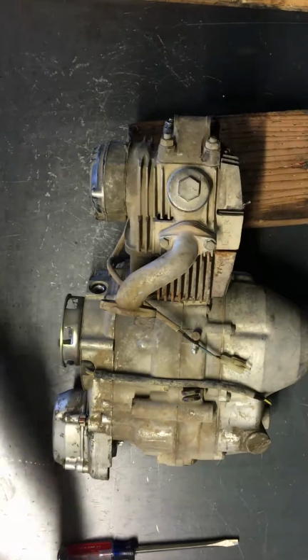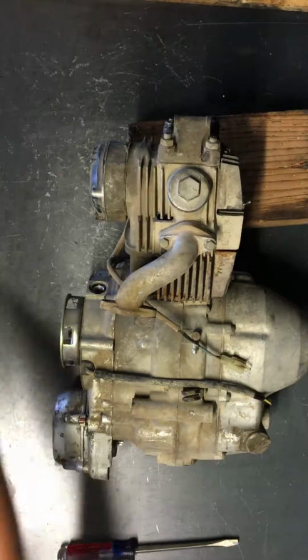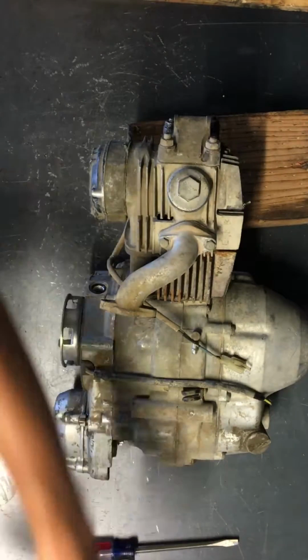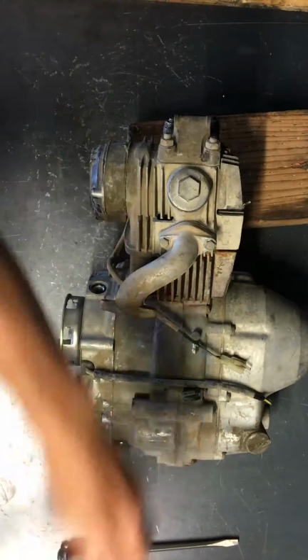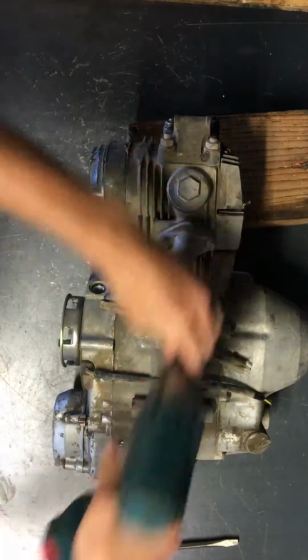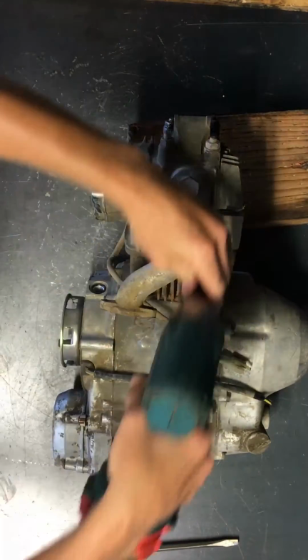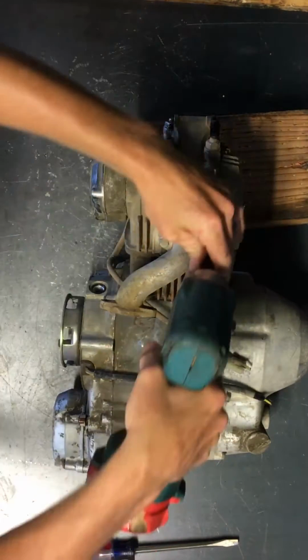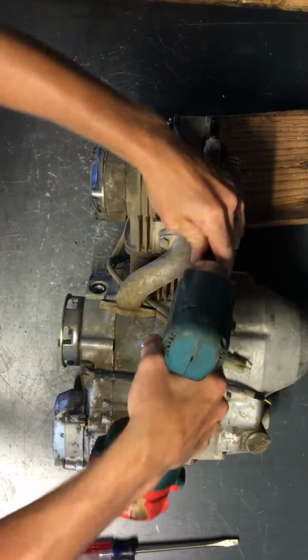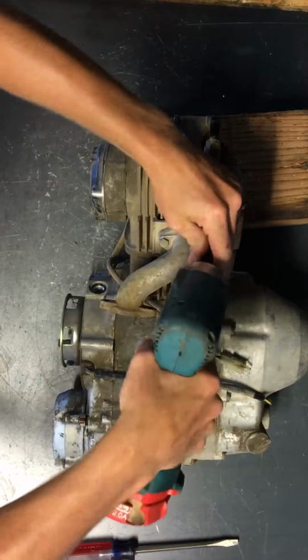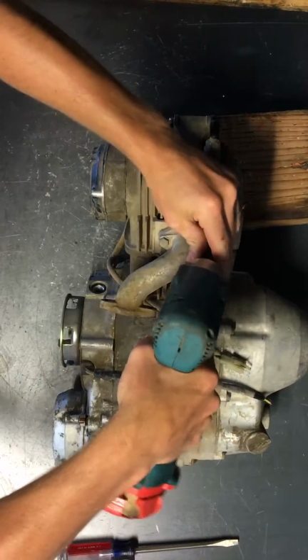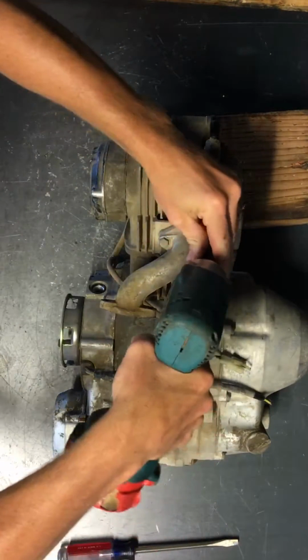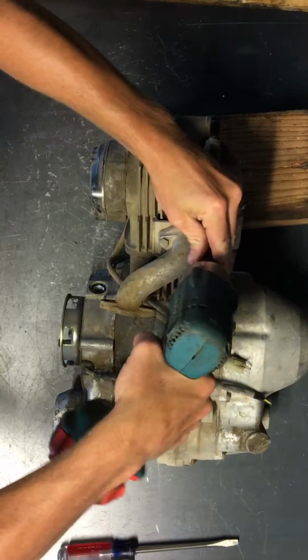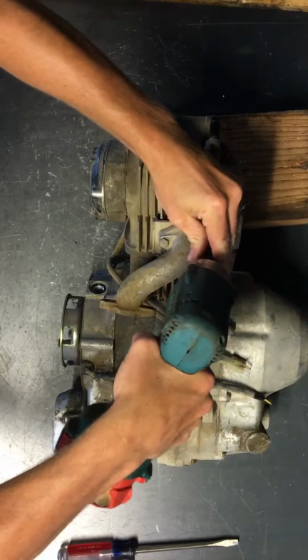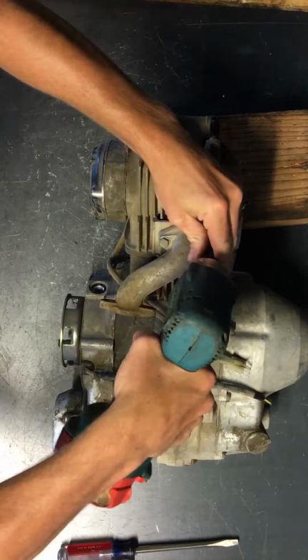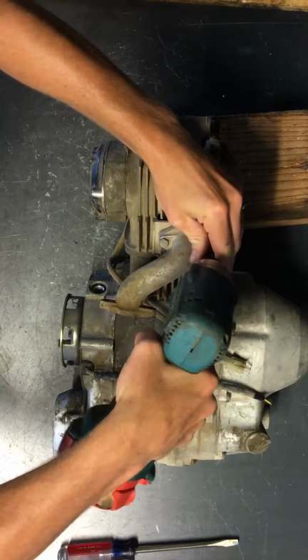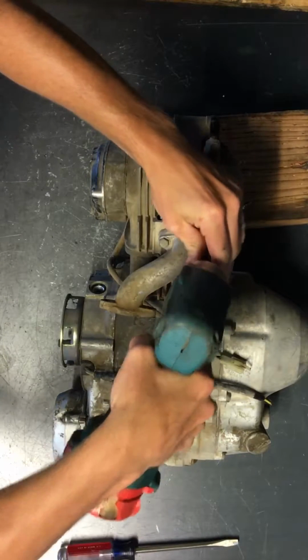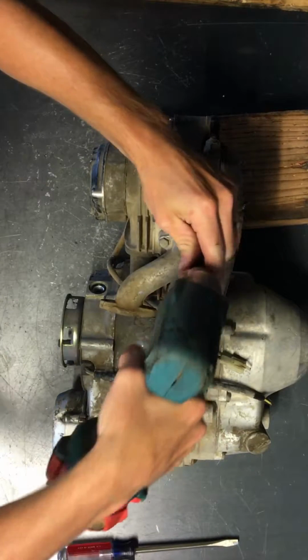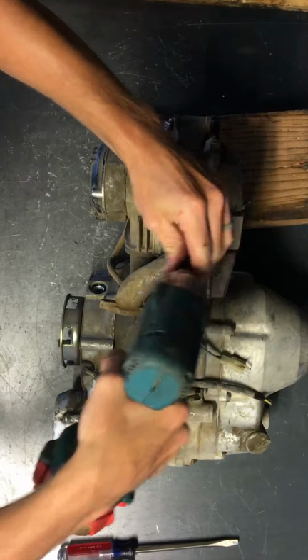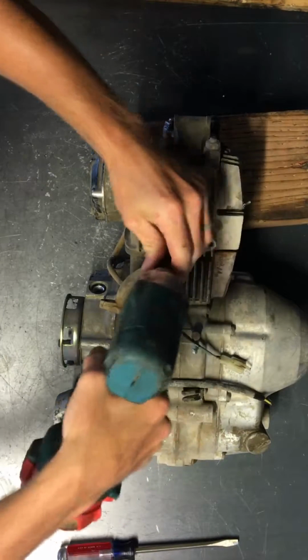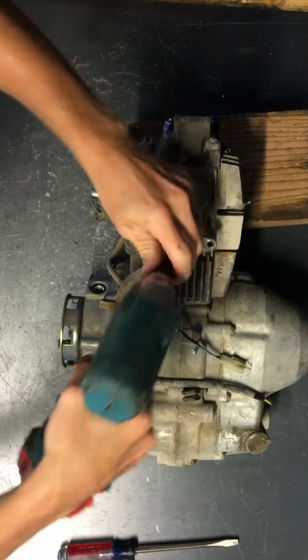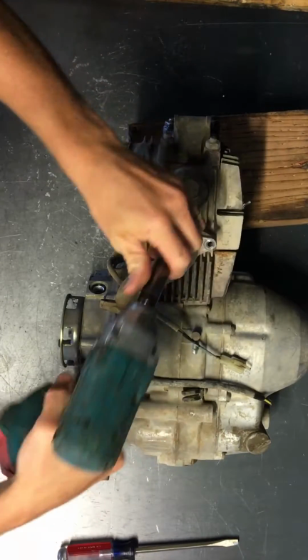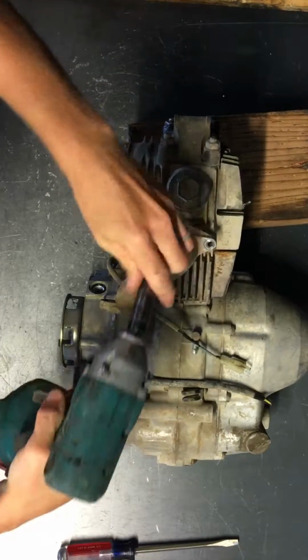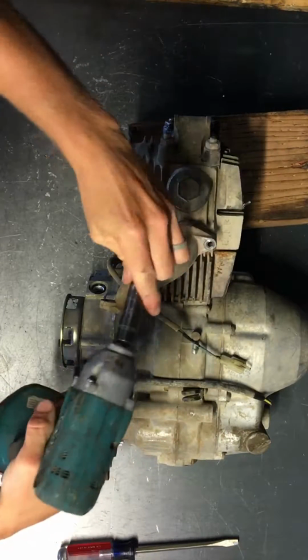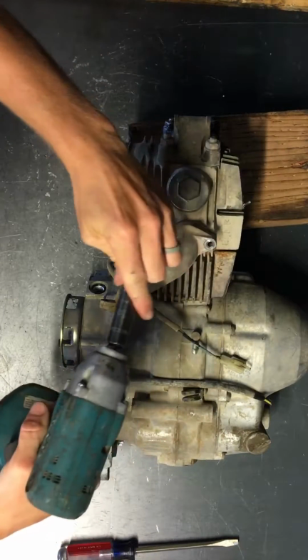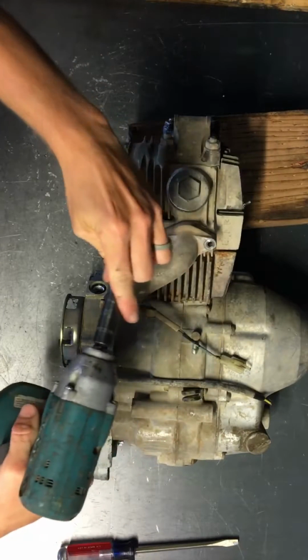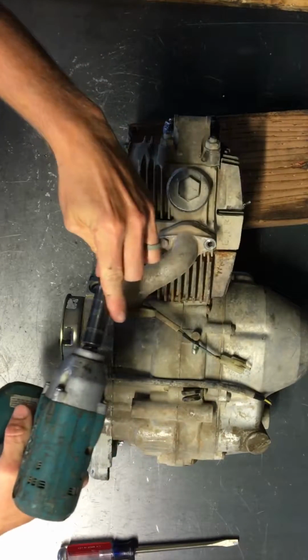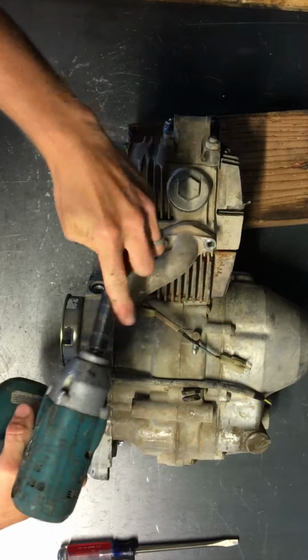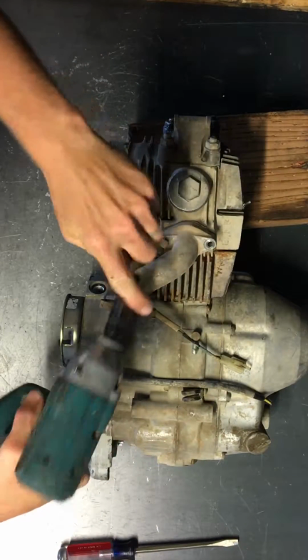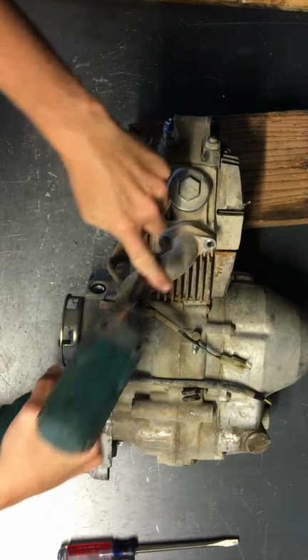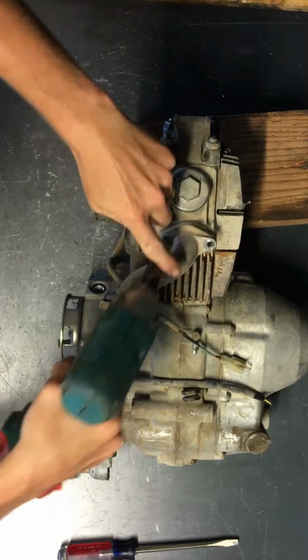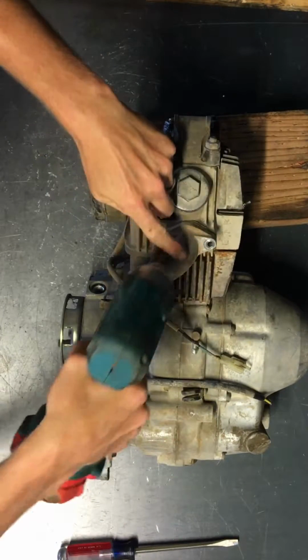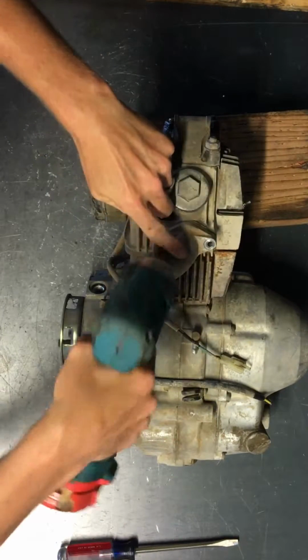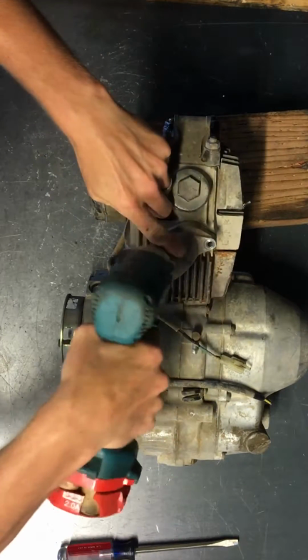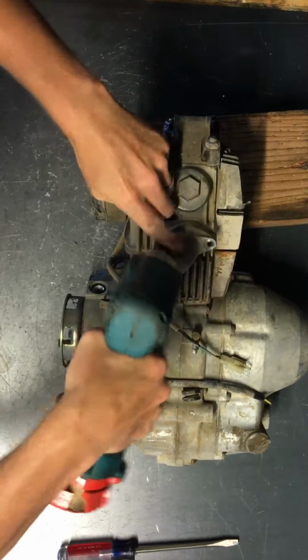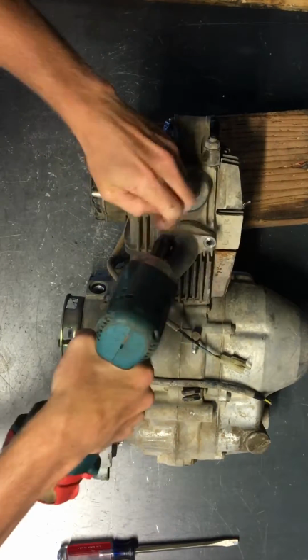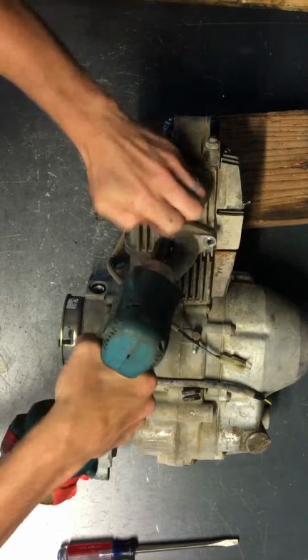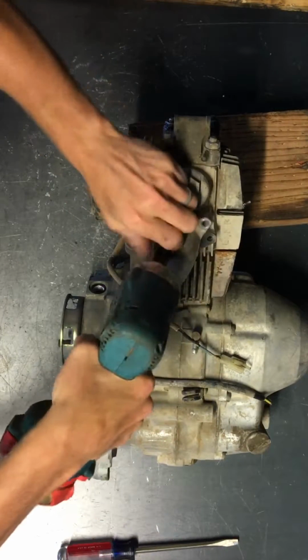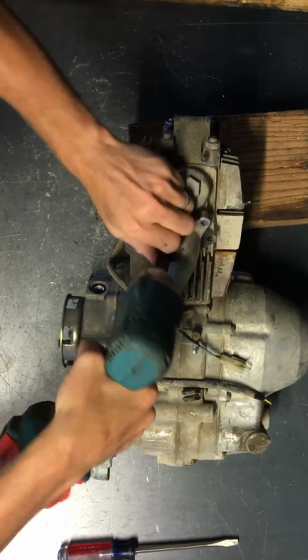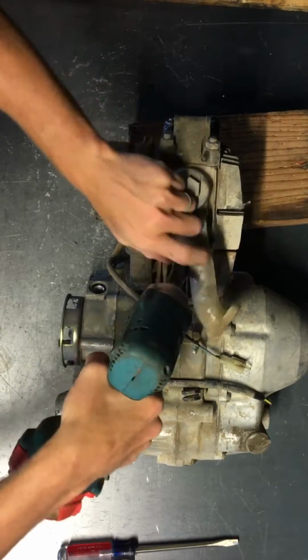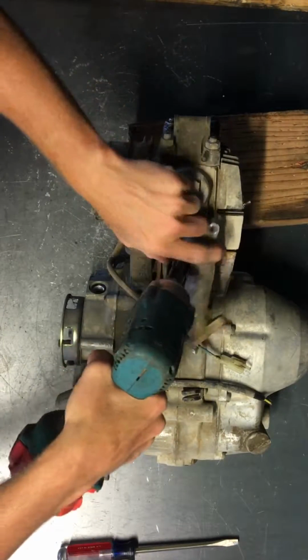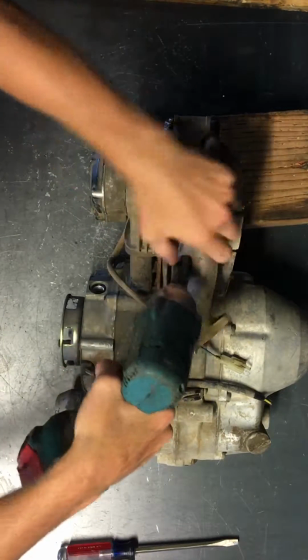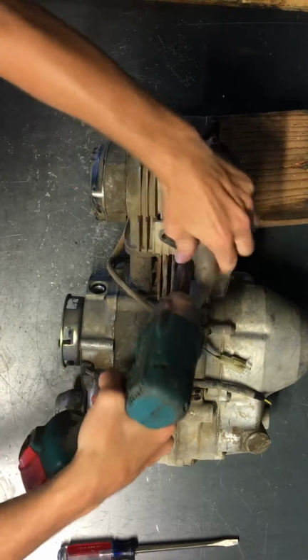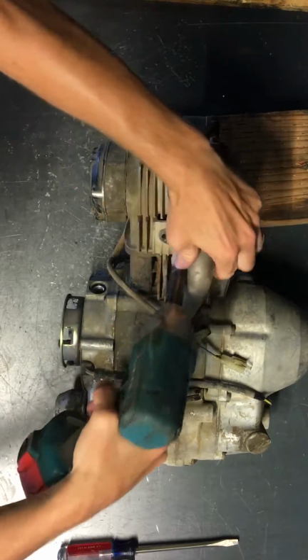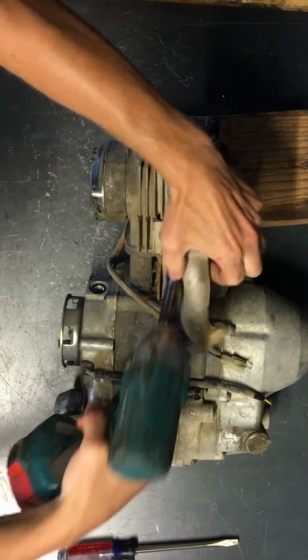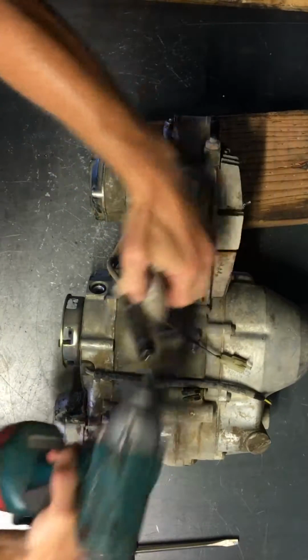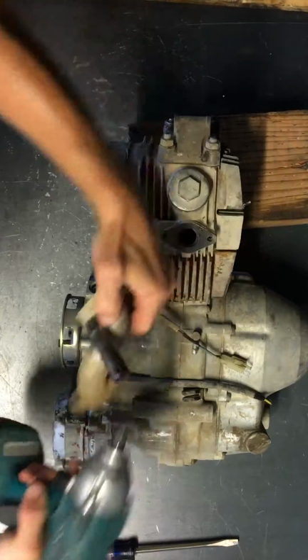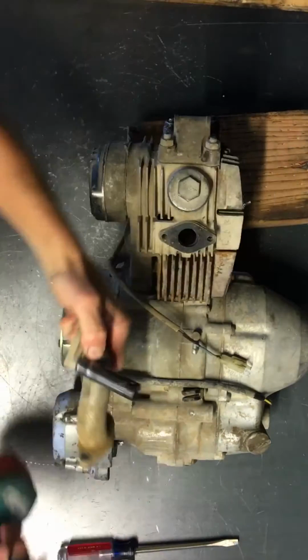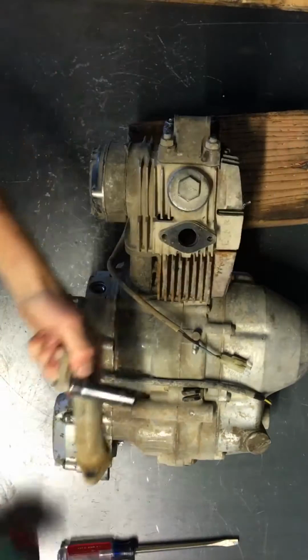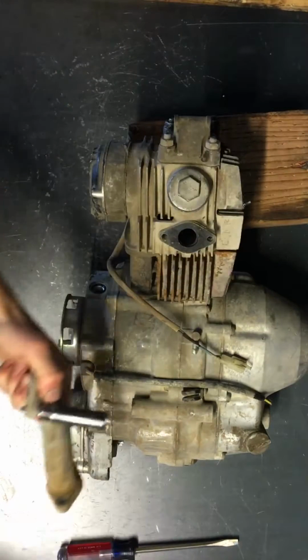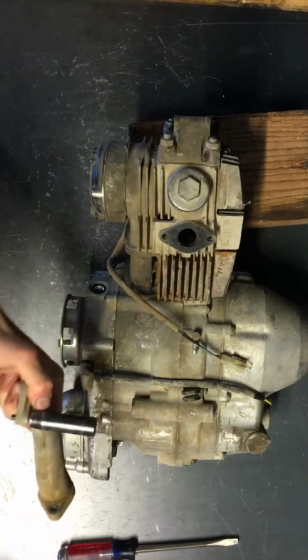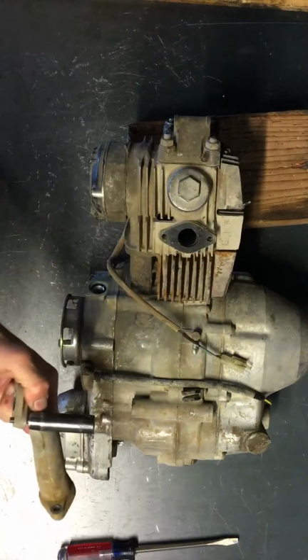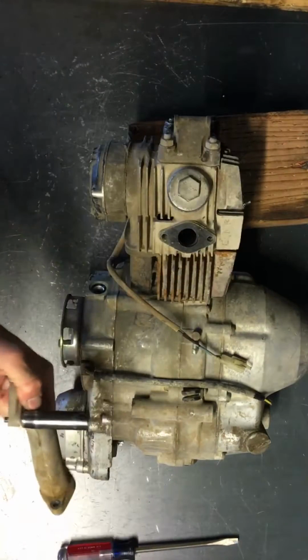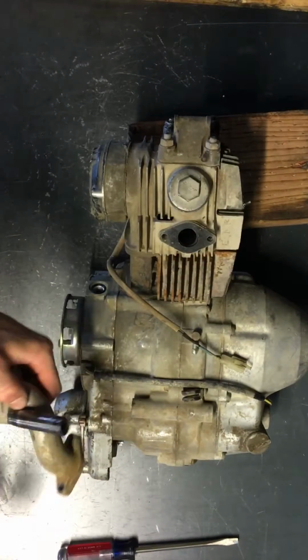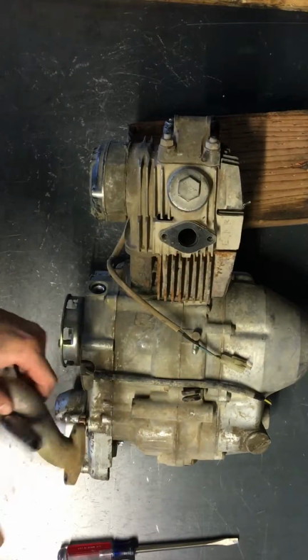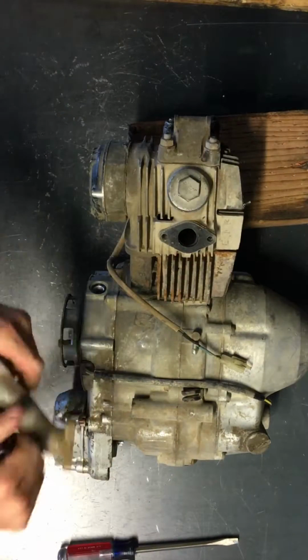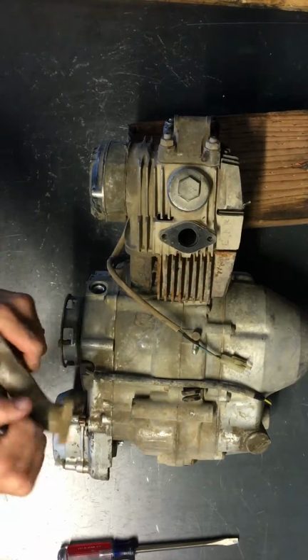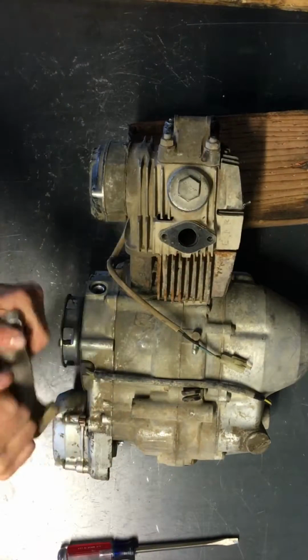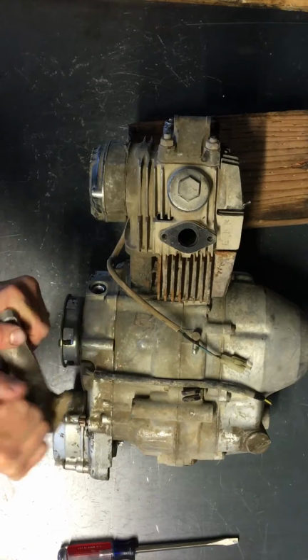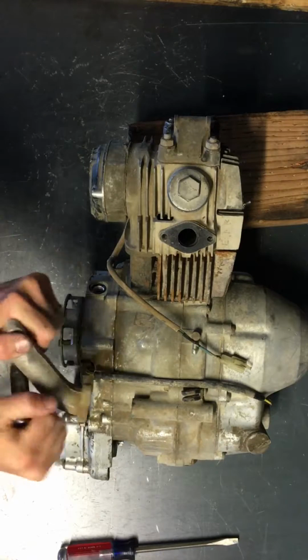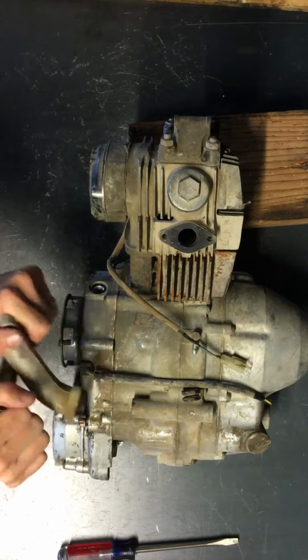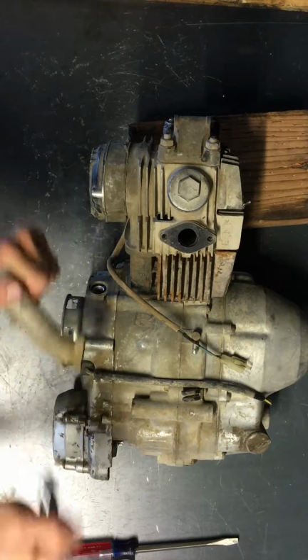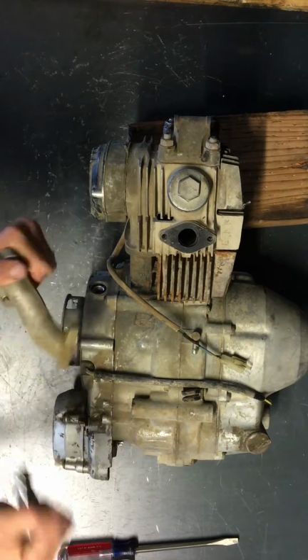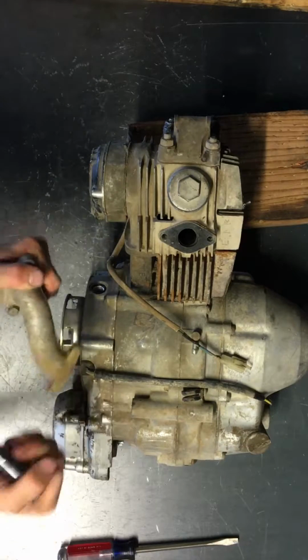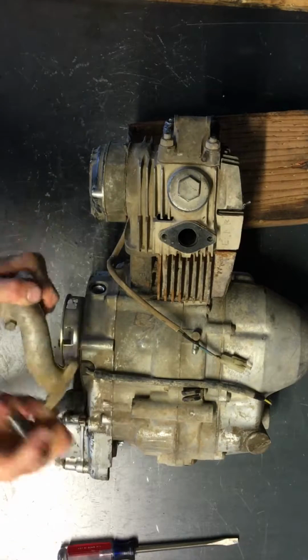We'll take the intake manifold off — also two 10-millimeter bolts — and this is off.